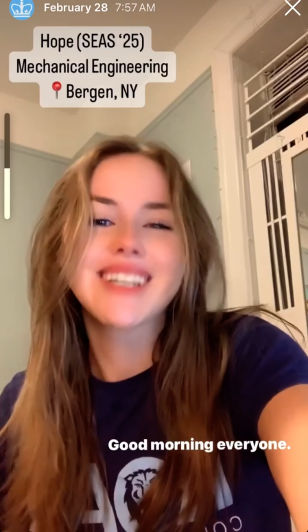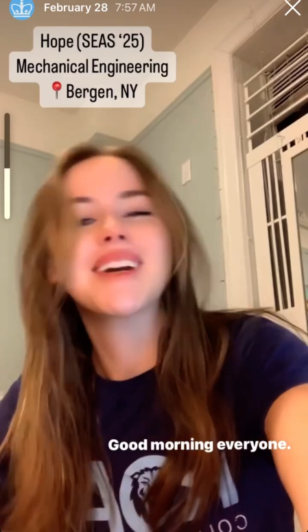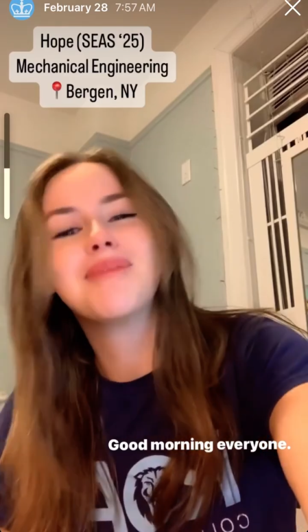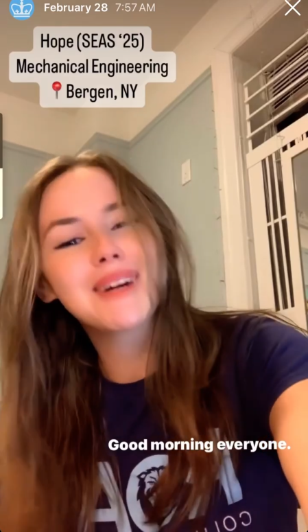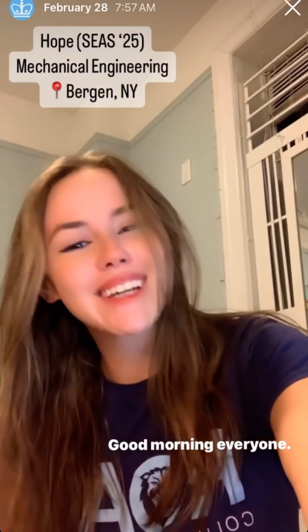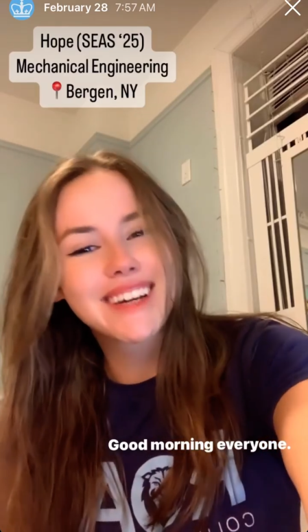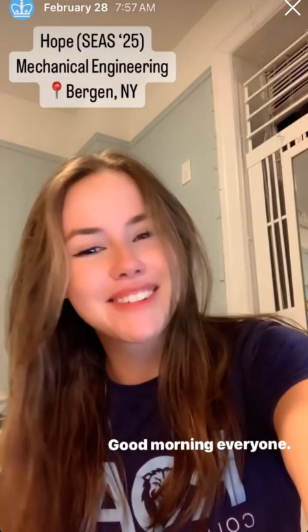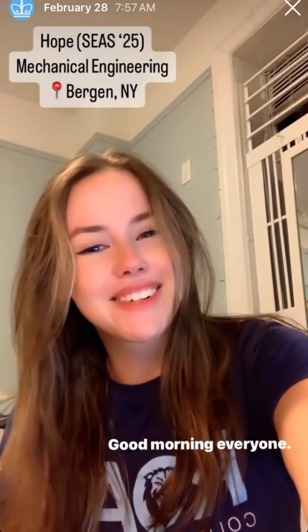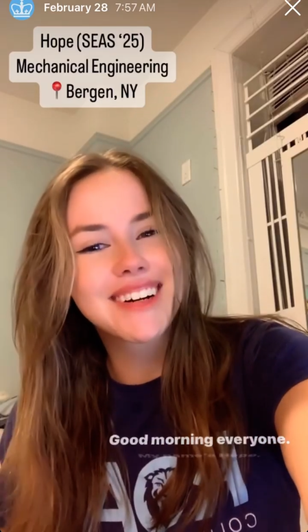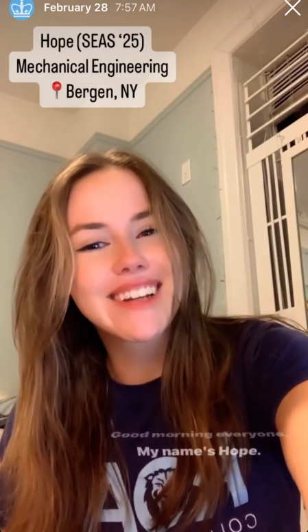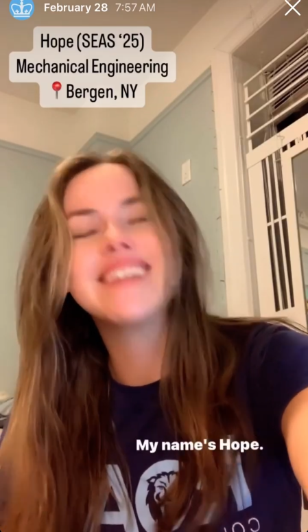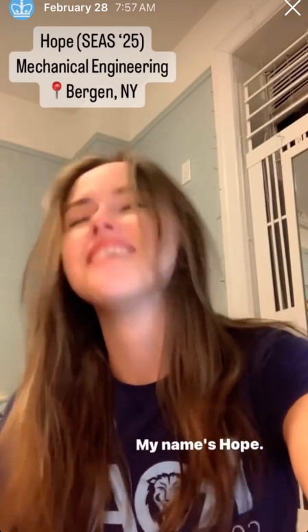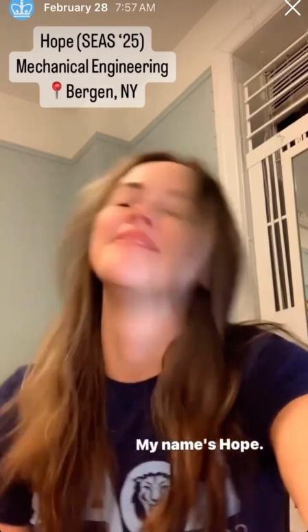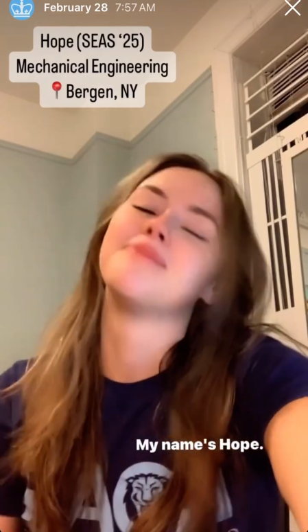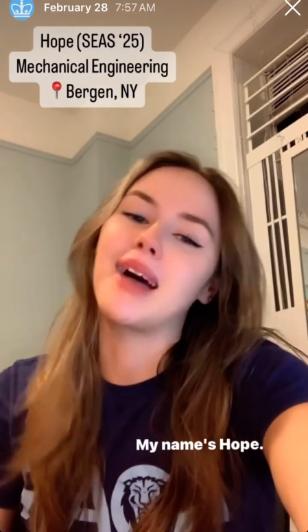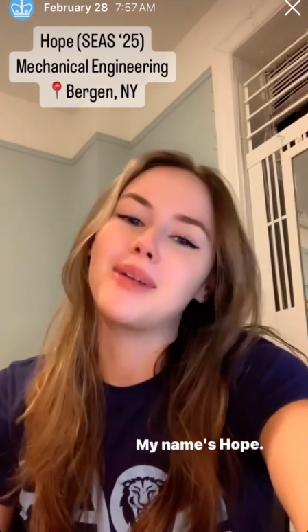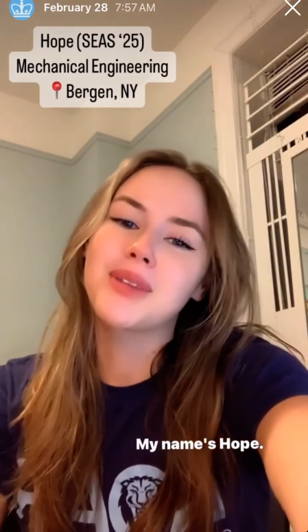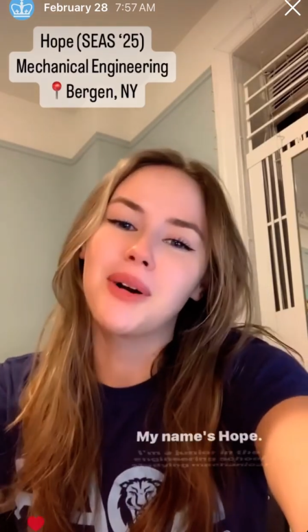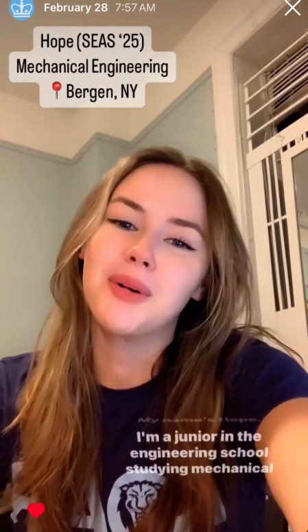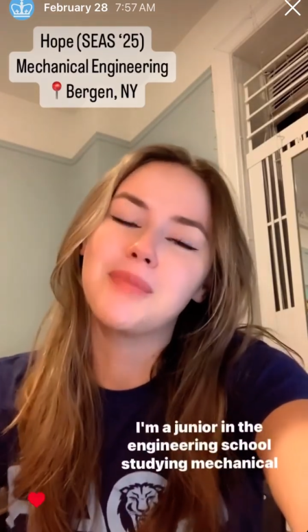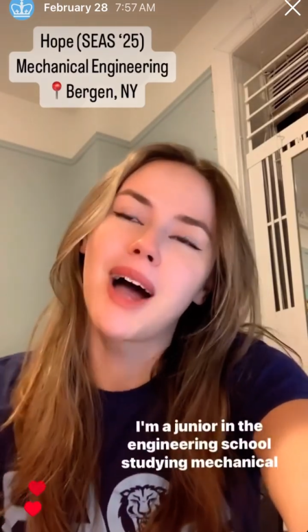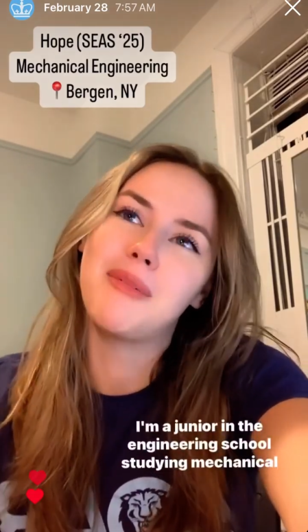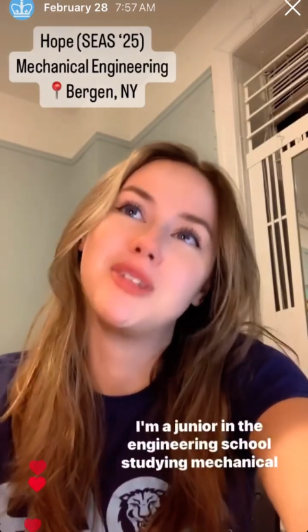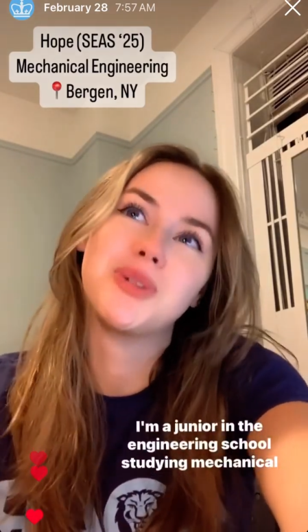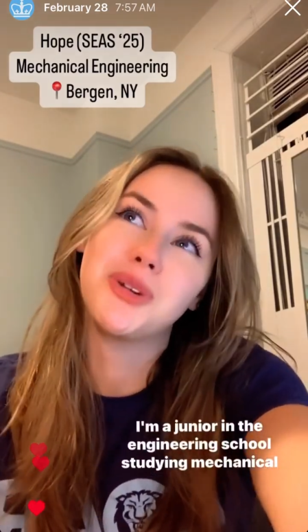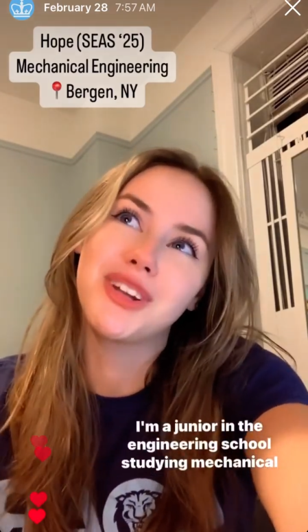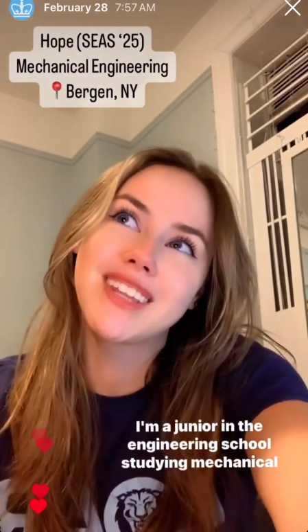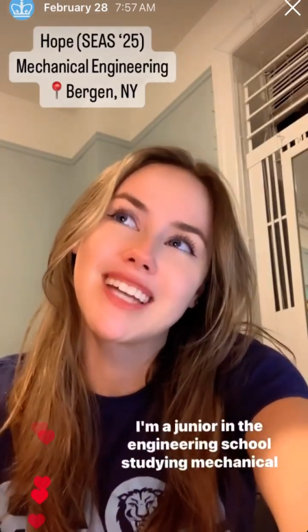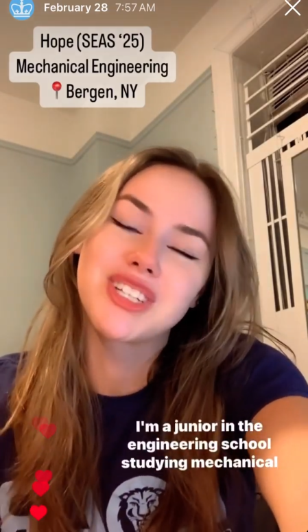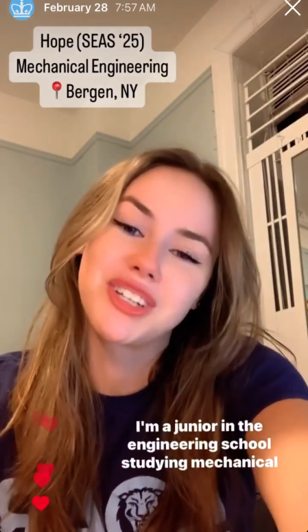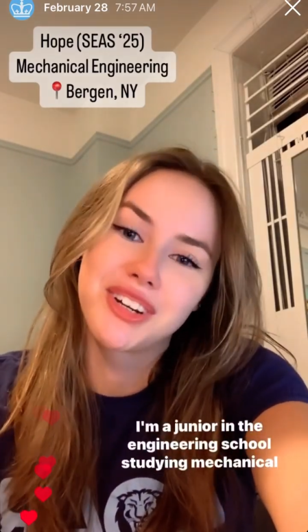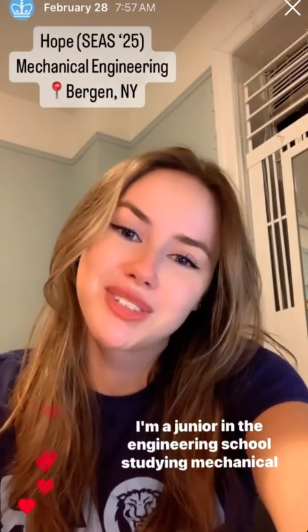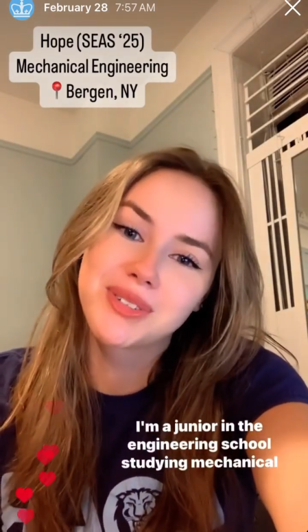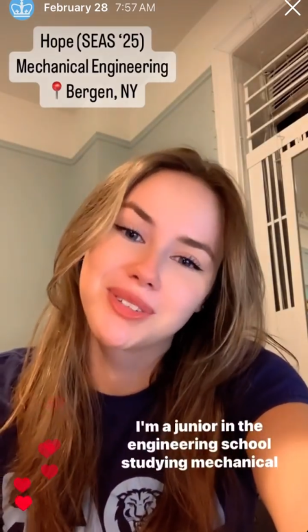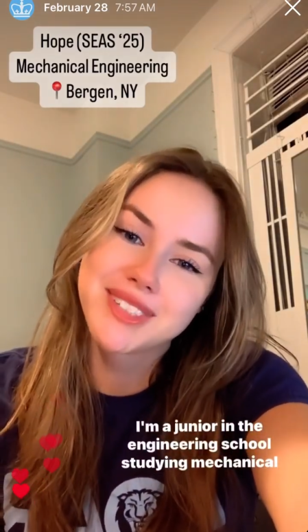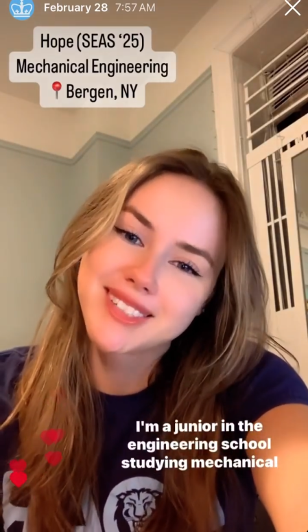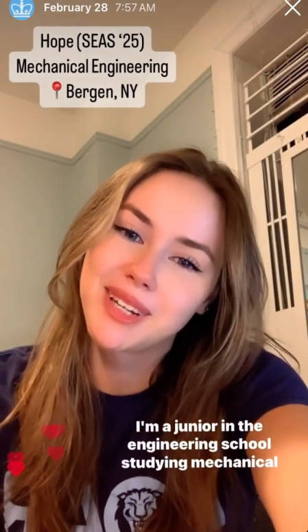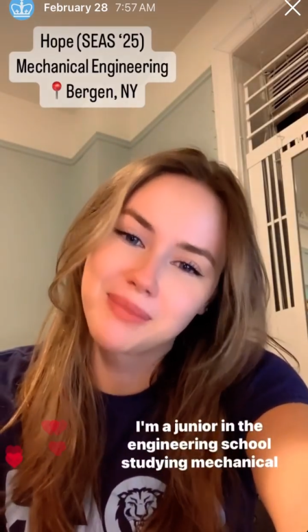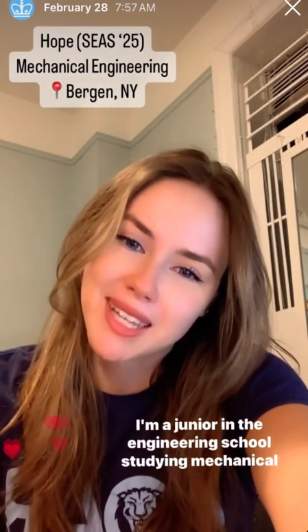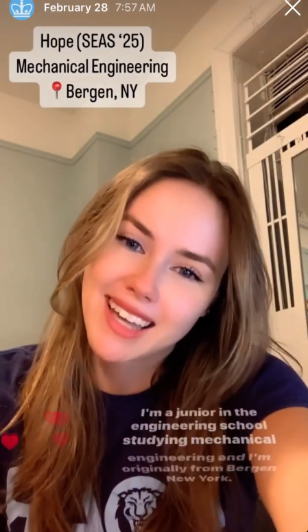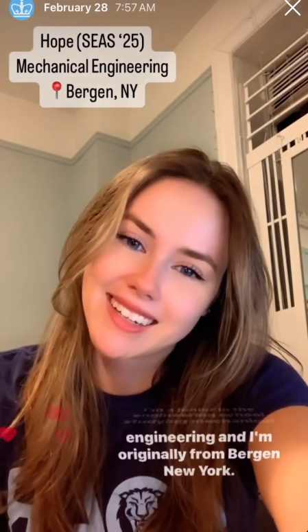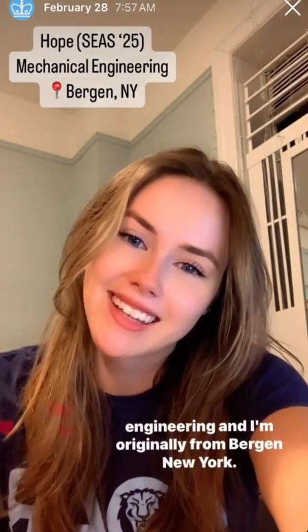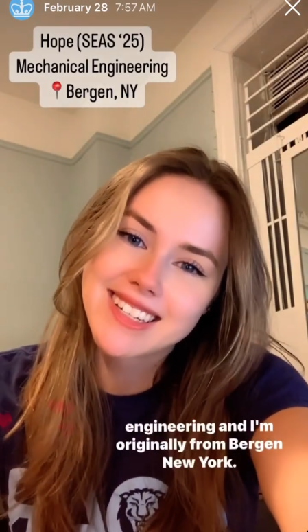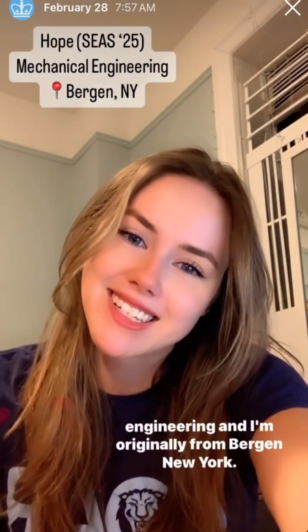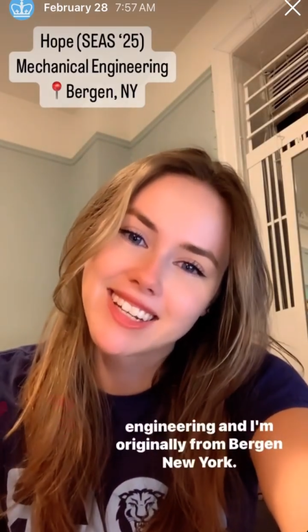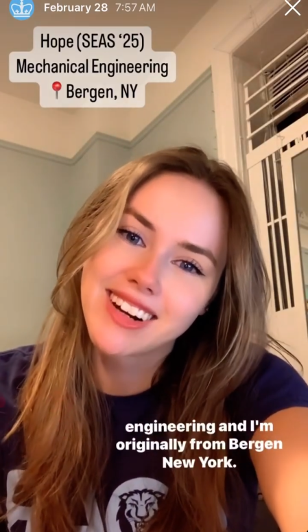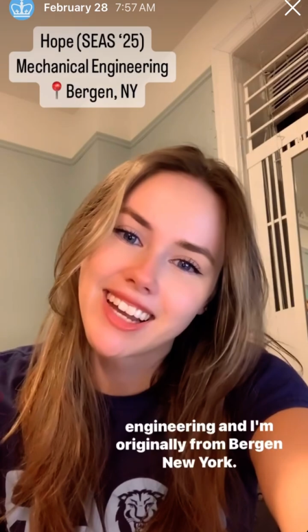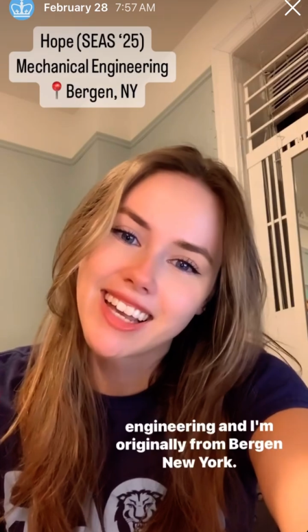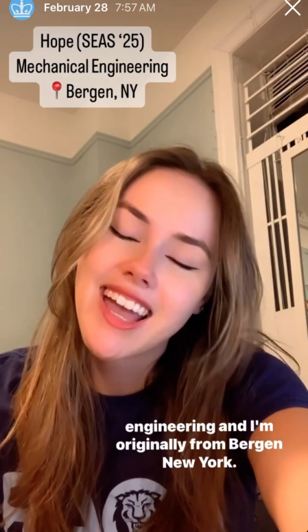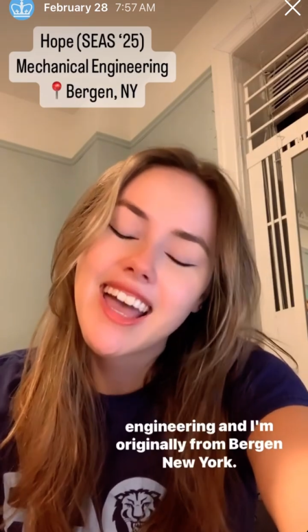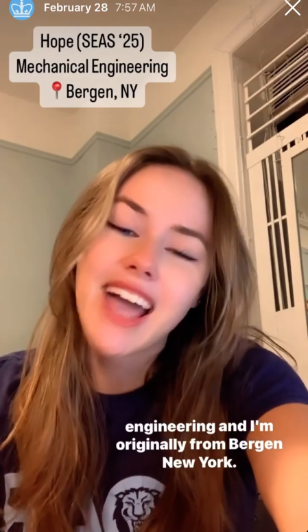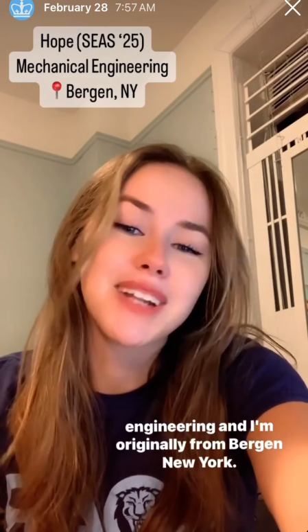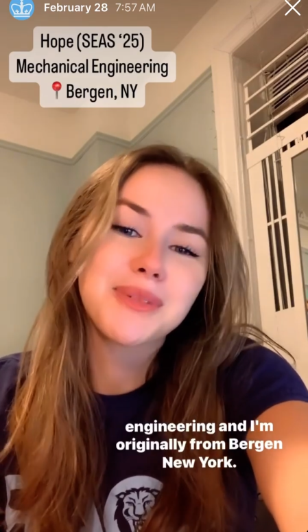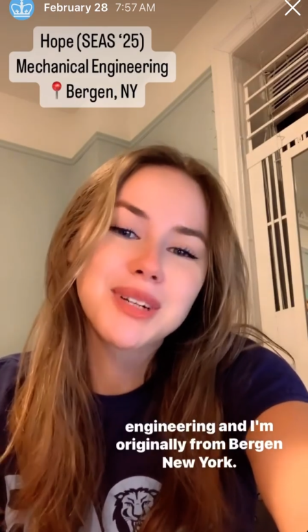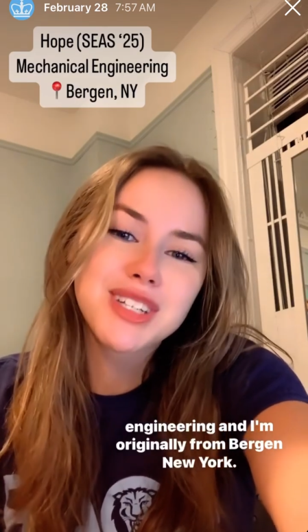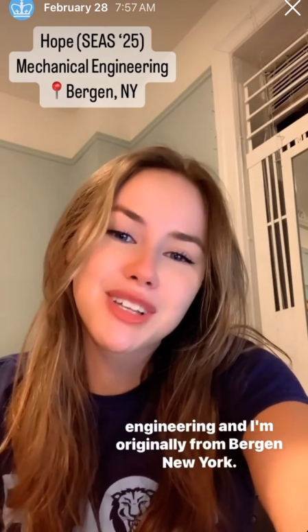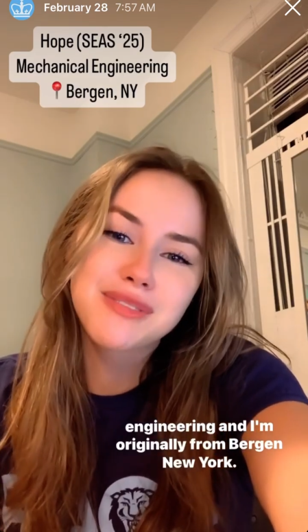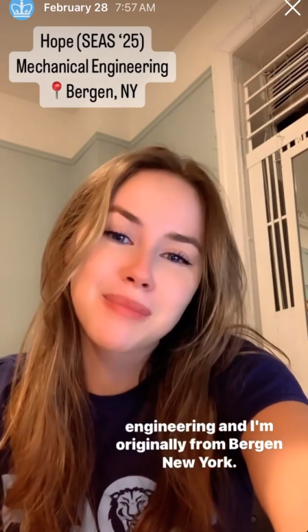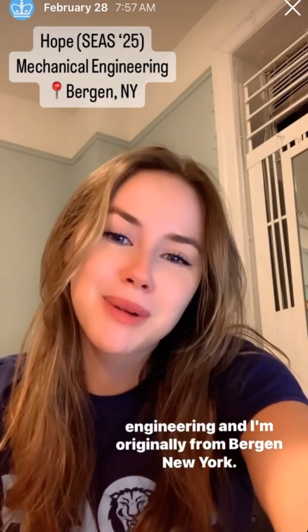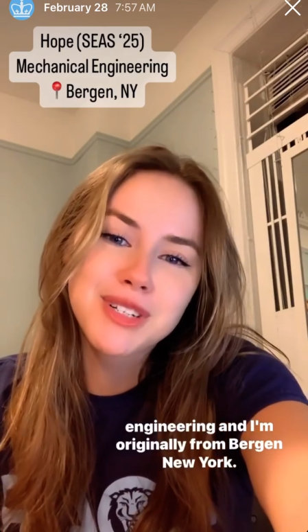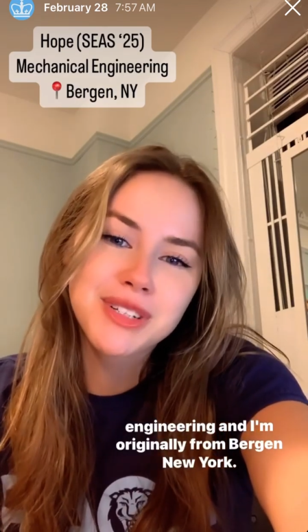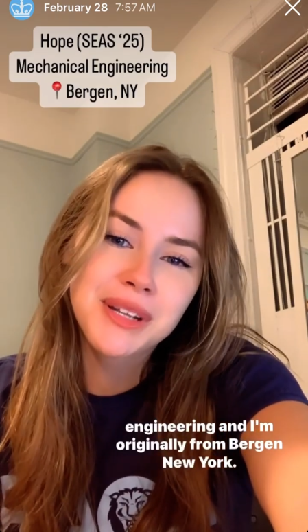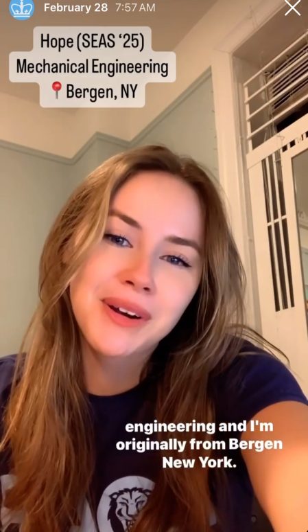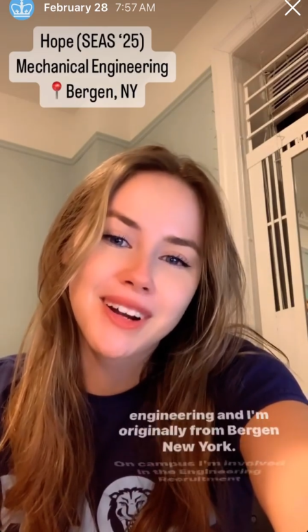Good morning everyone. My name is Hope. I'm a junior in the engineering school studying mechanical engineering, and I'm originally from Bergen, New York.